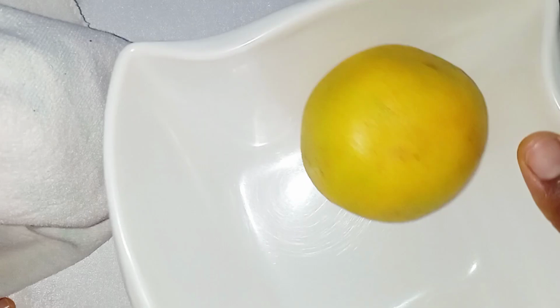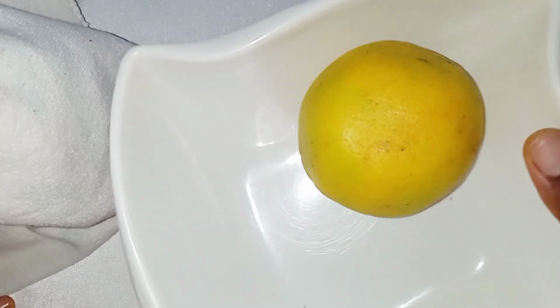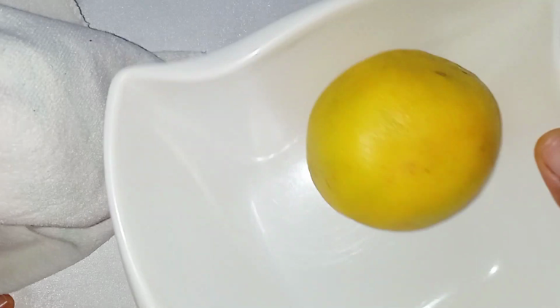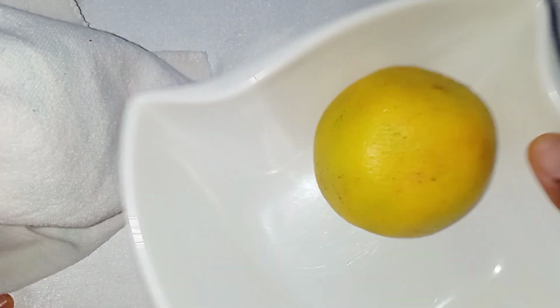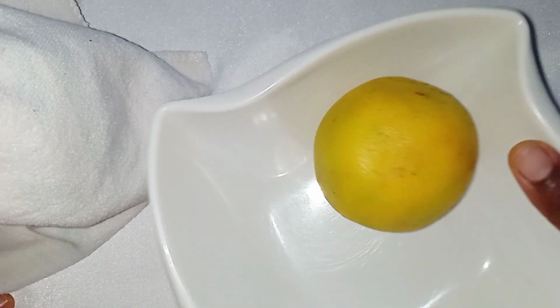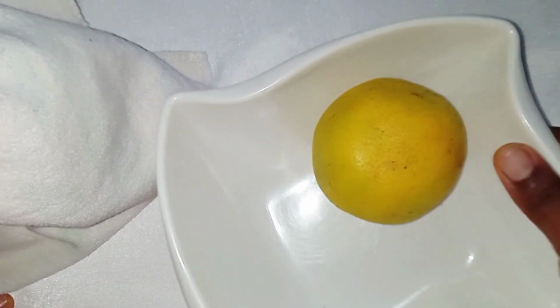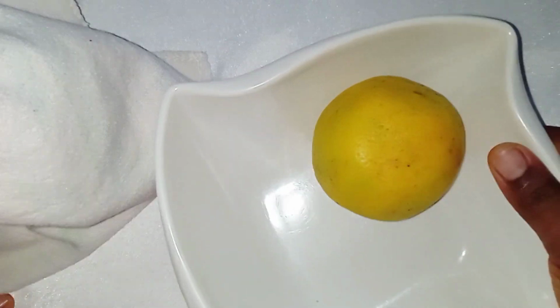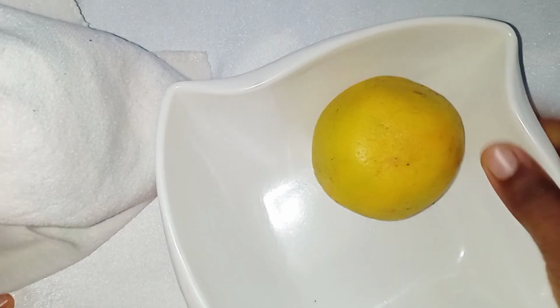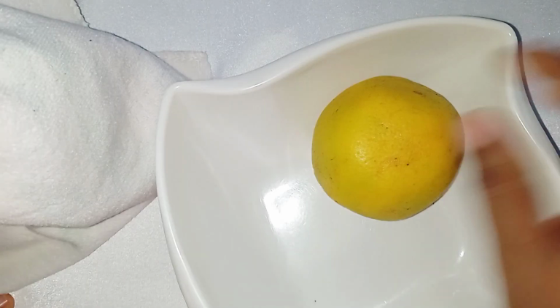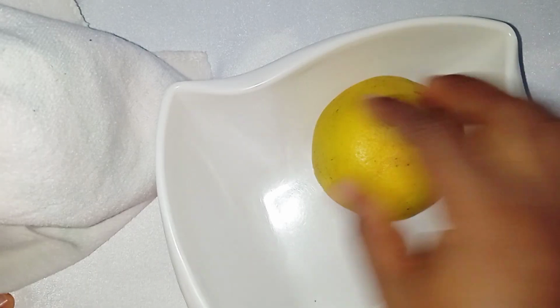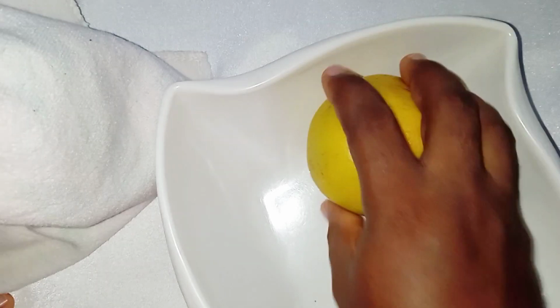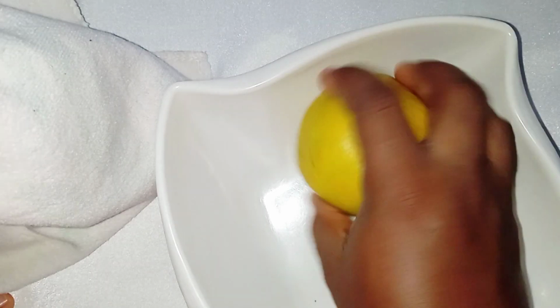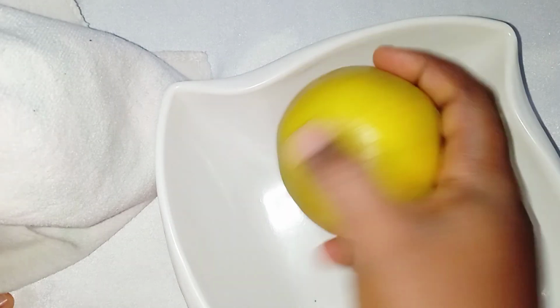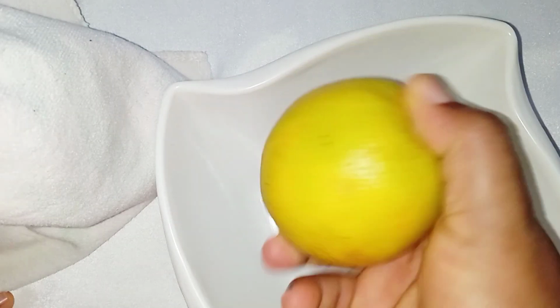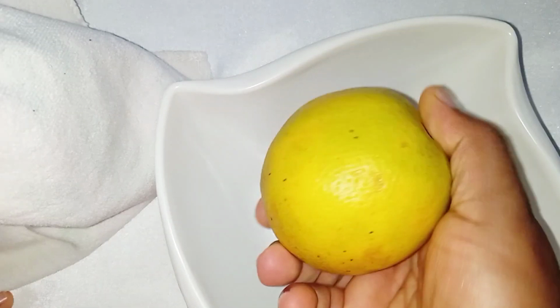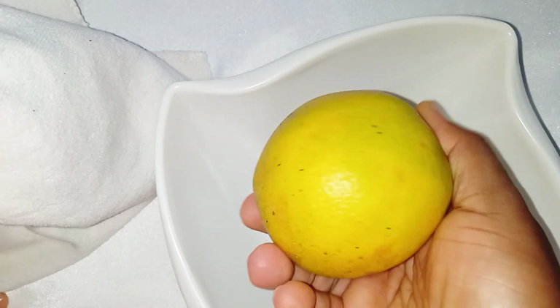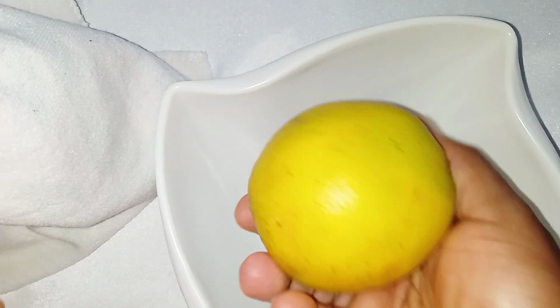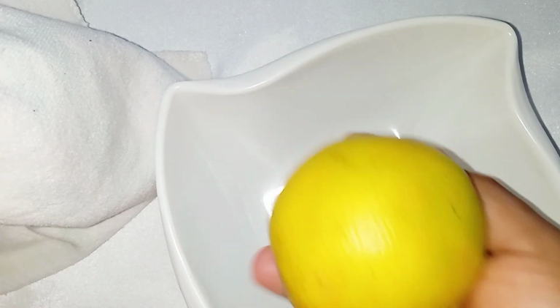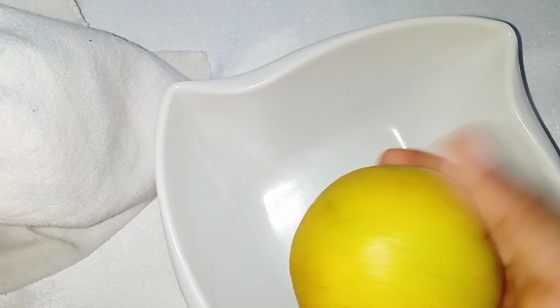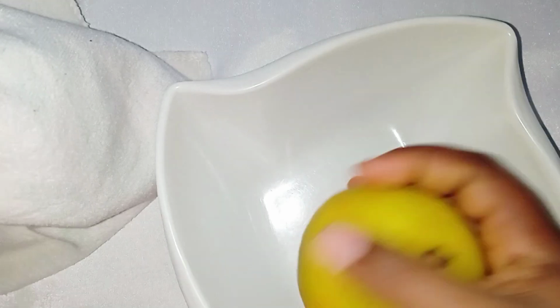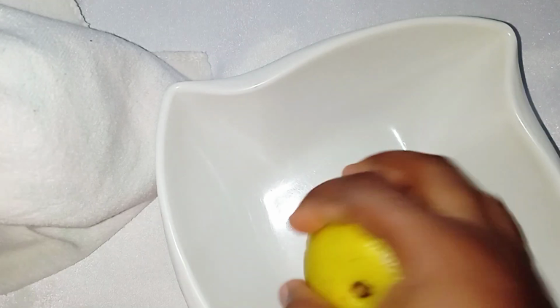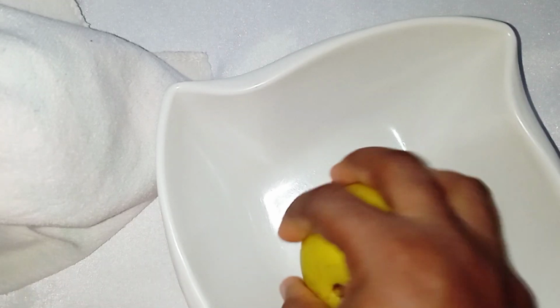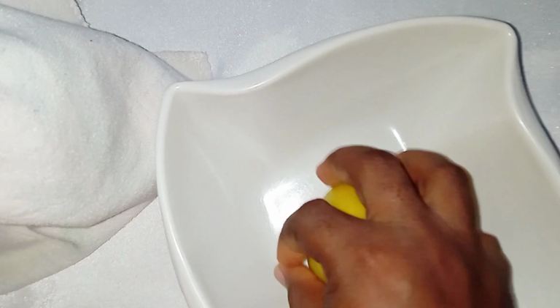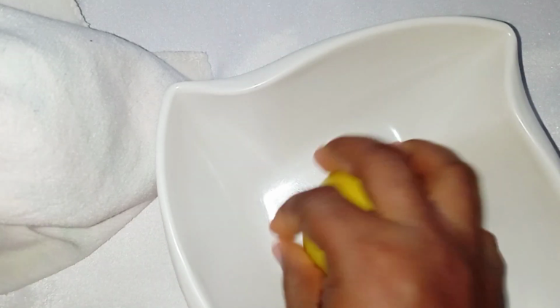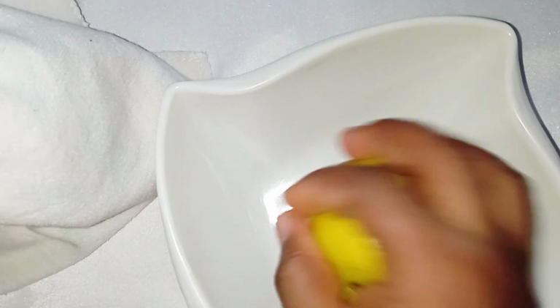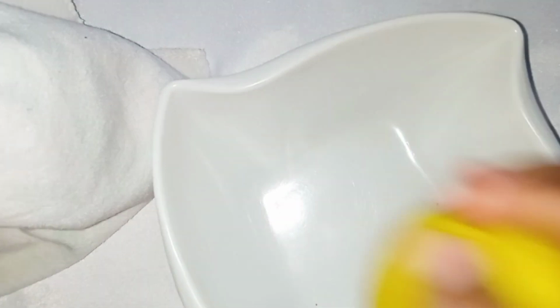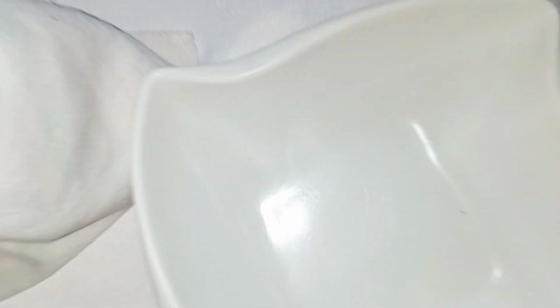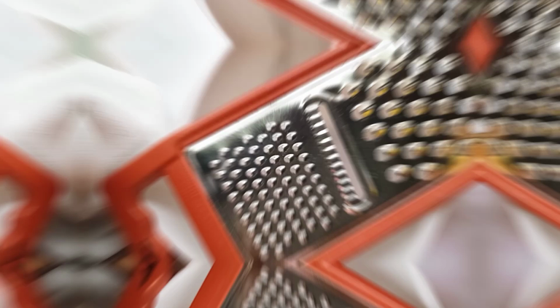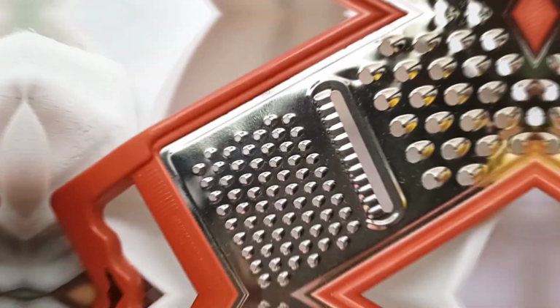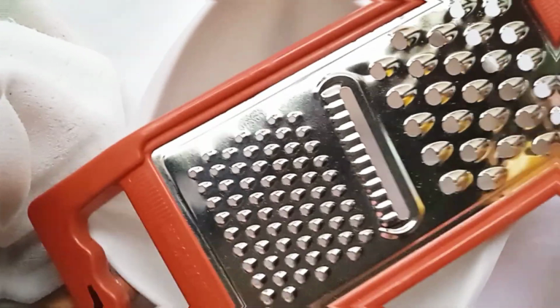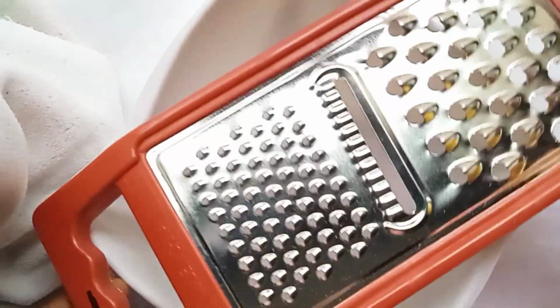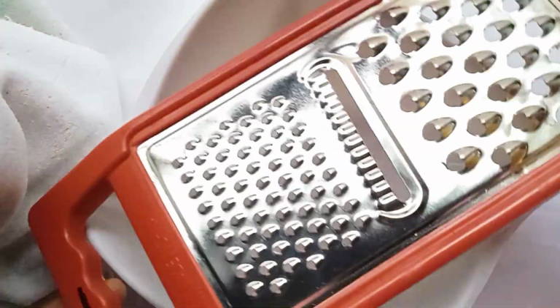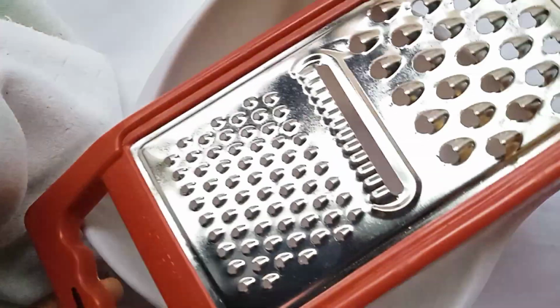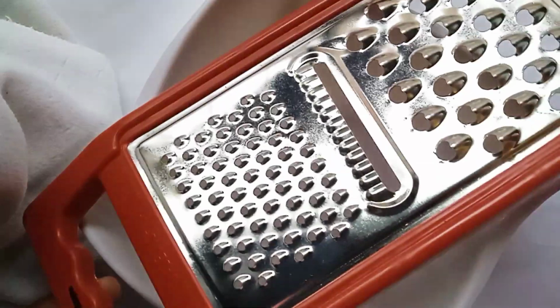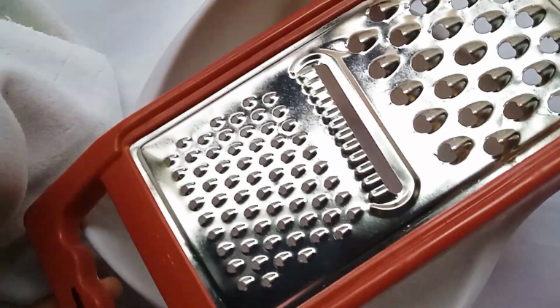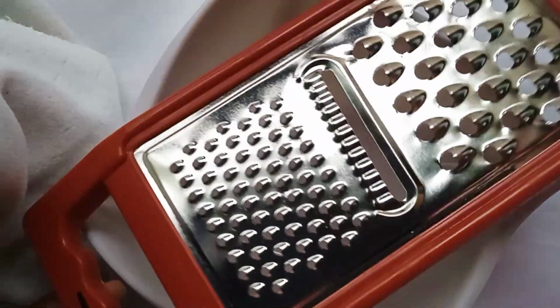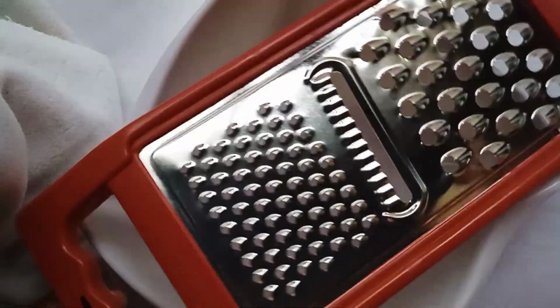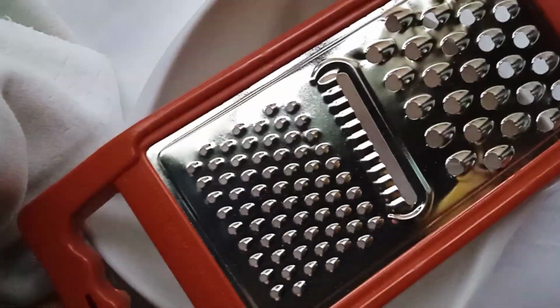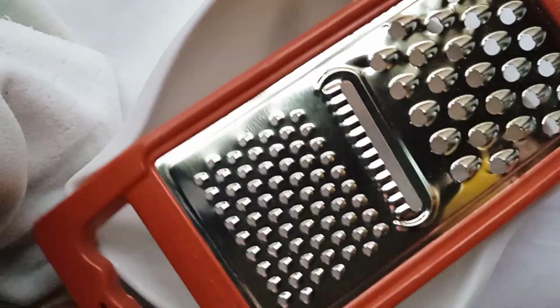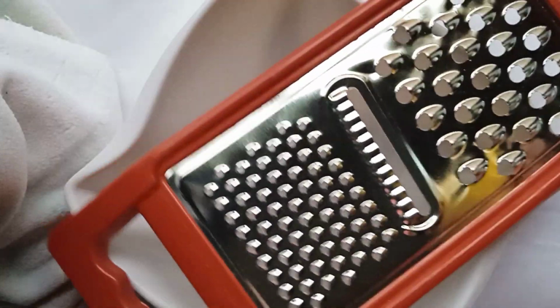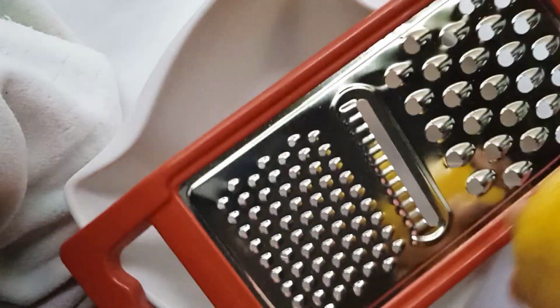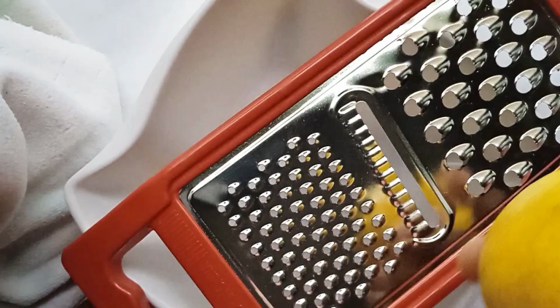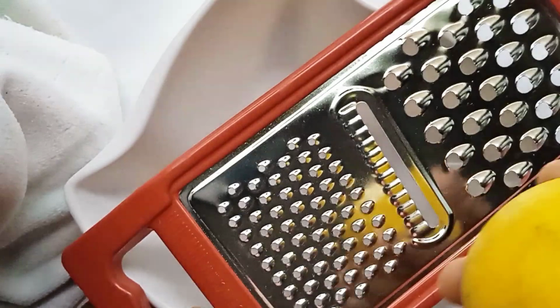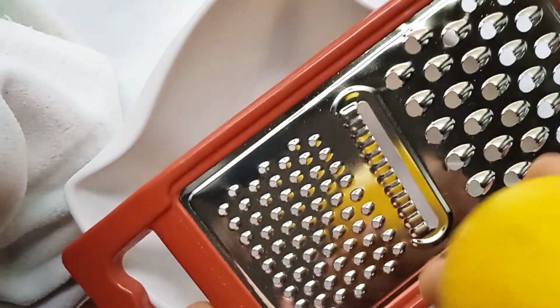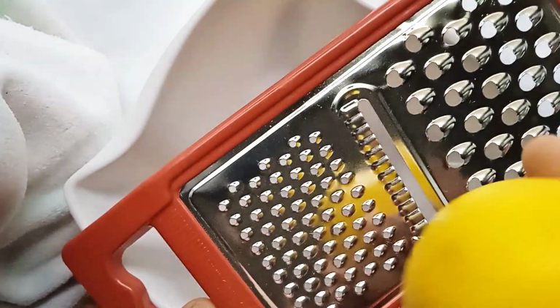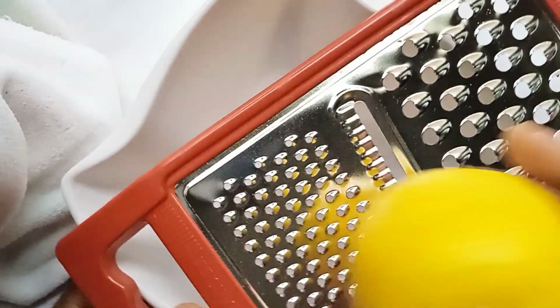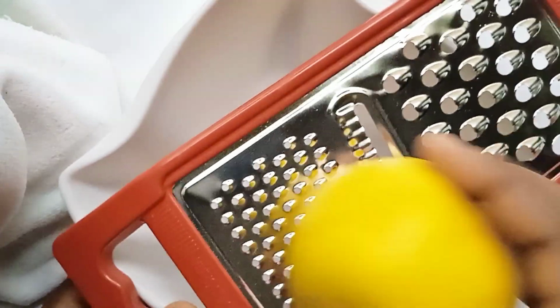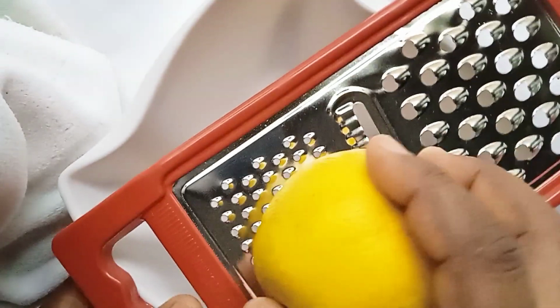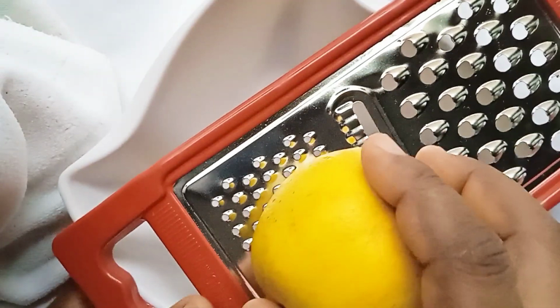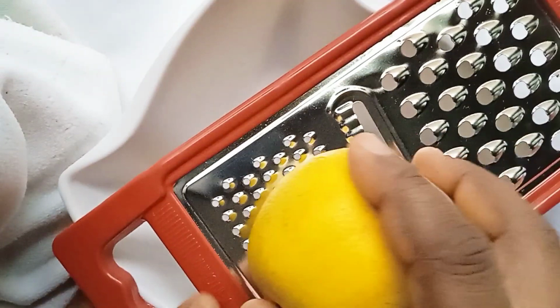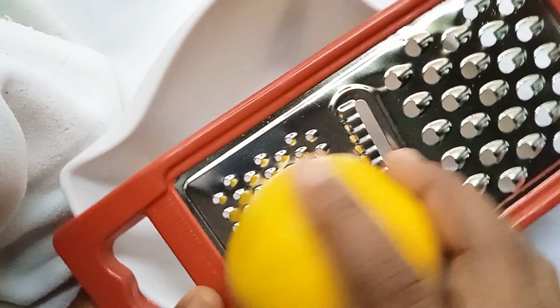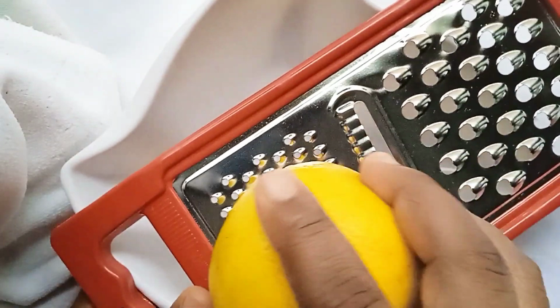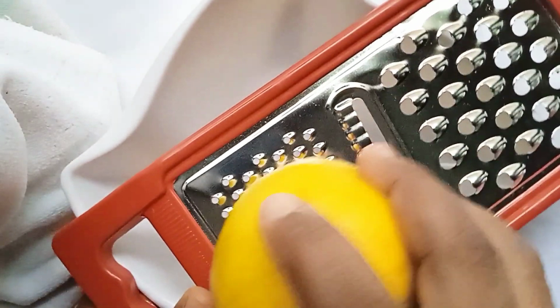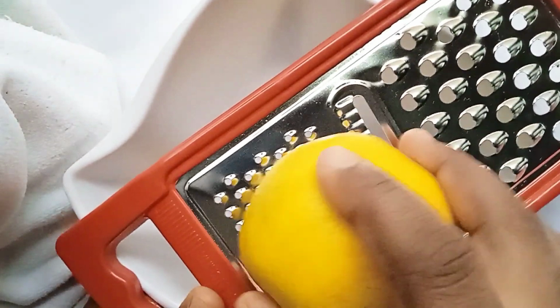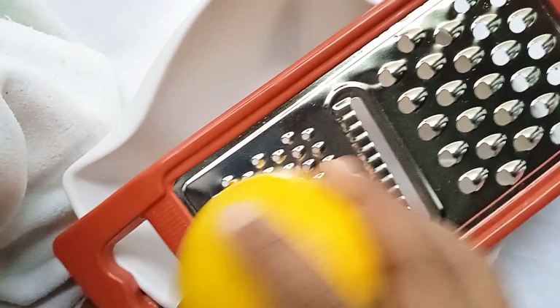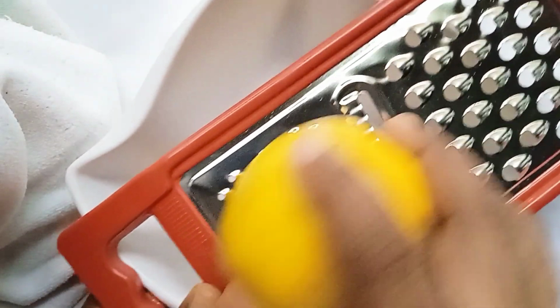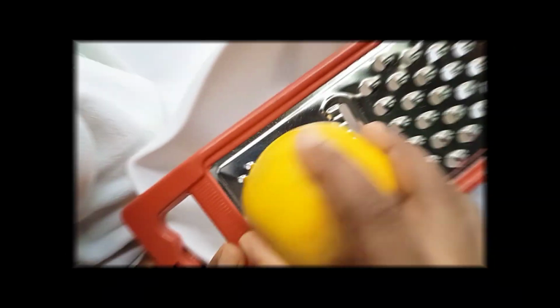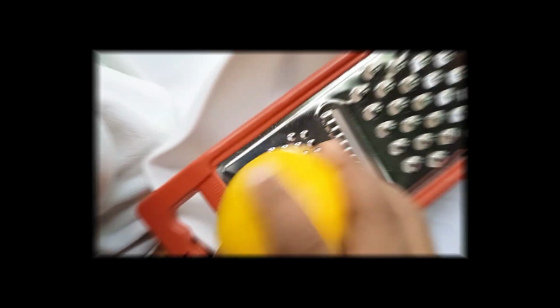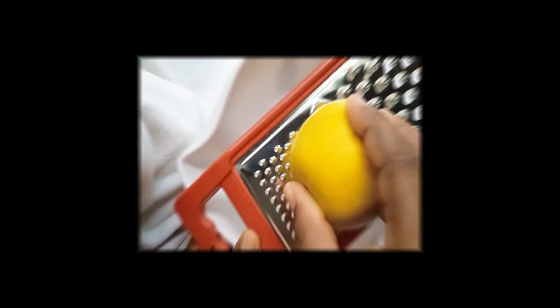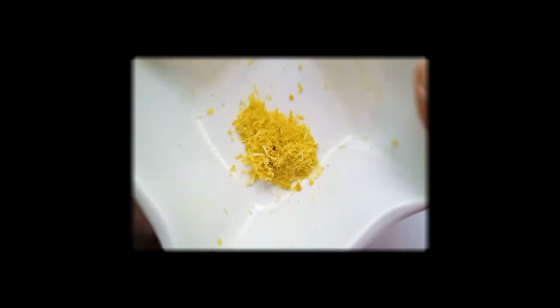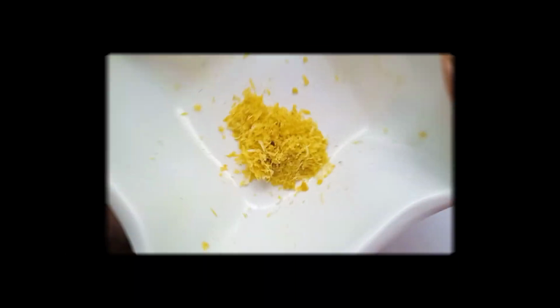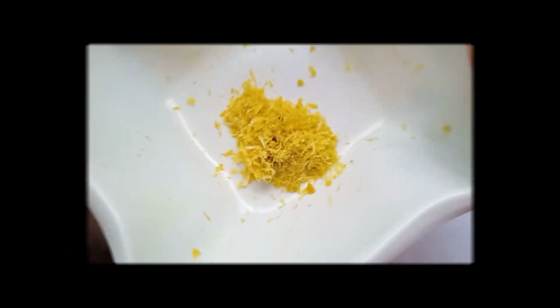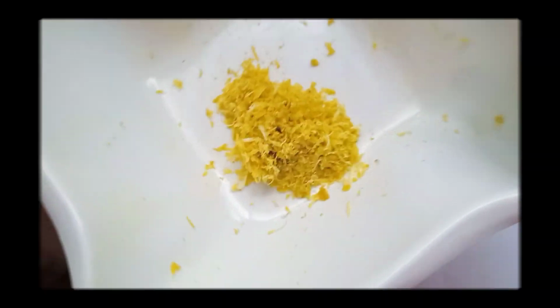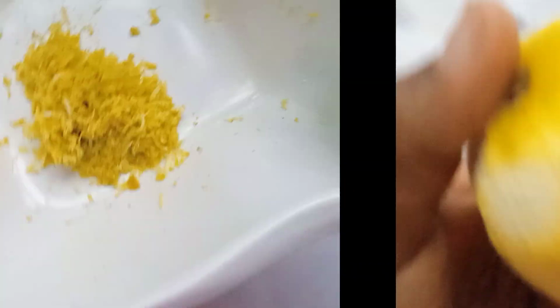These orange flavor bones were so yummy that I didn't believe they were going to come out this fine.